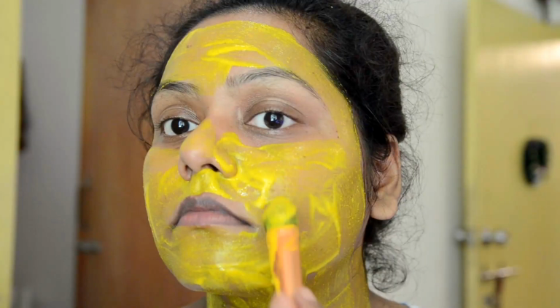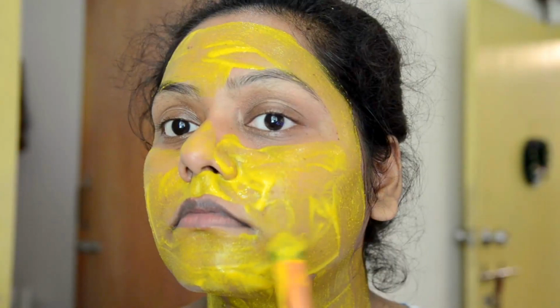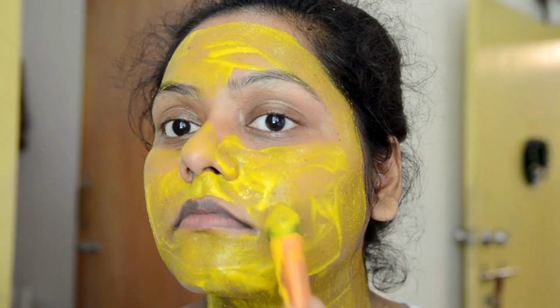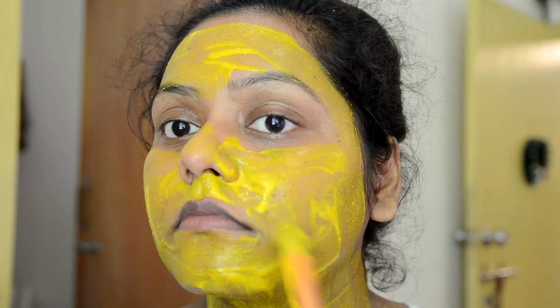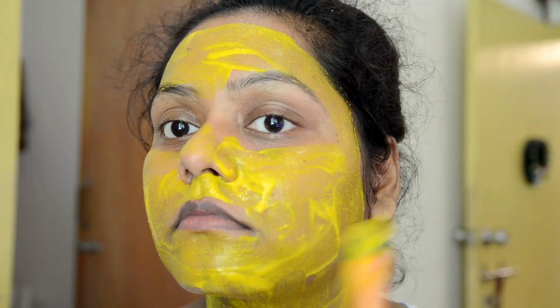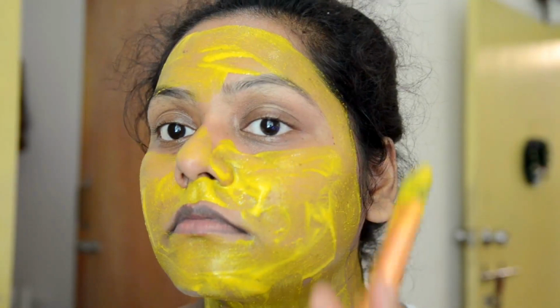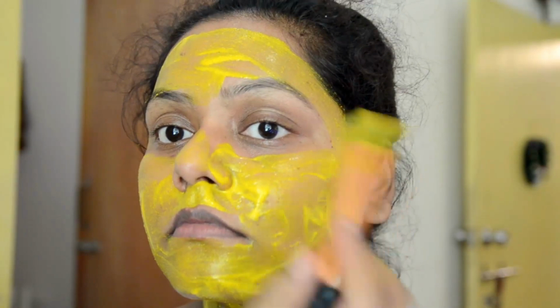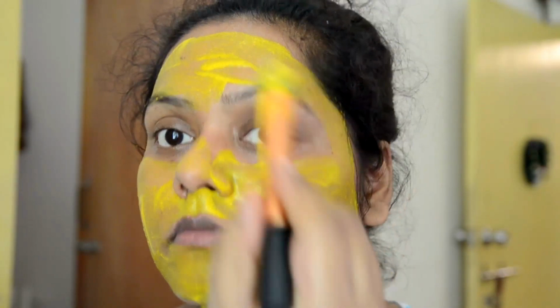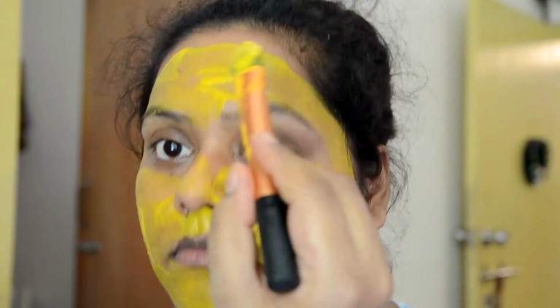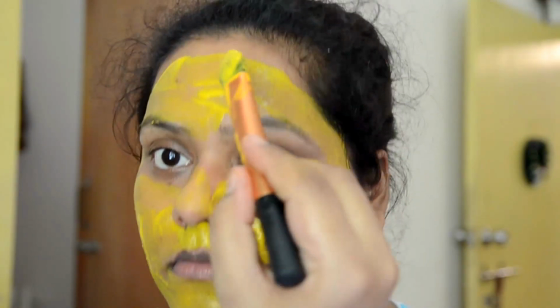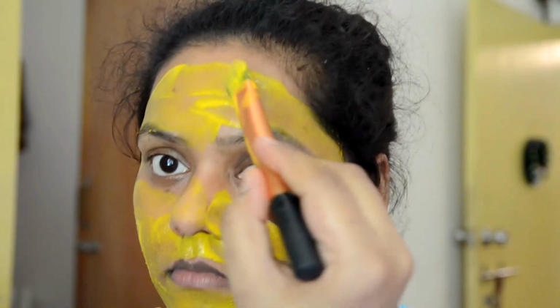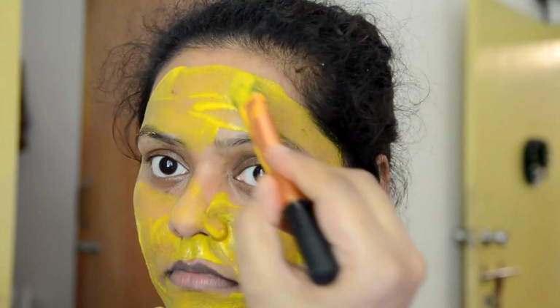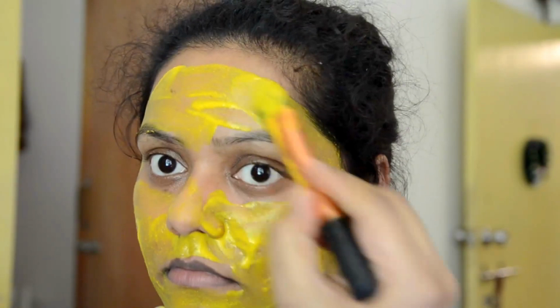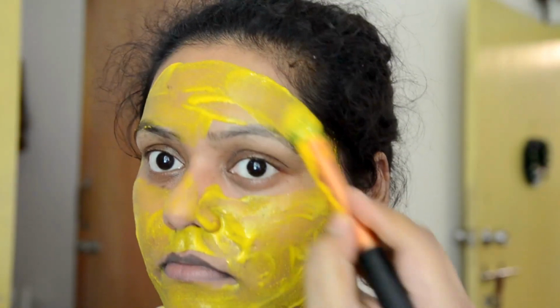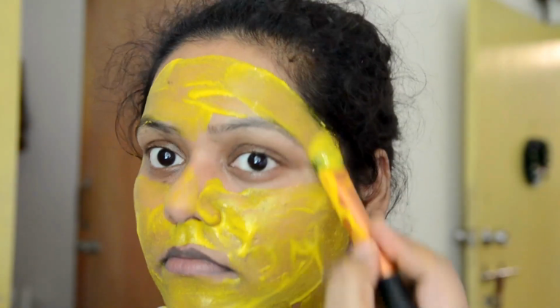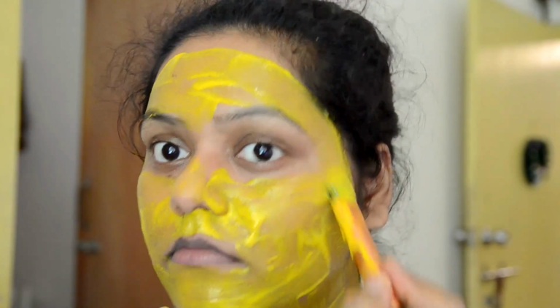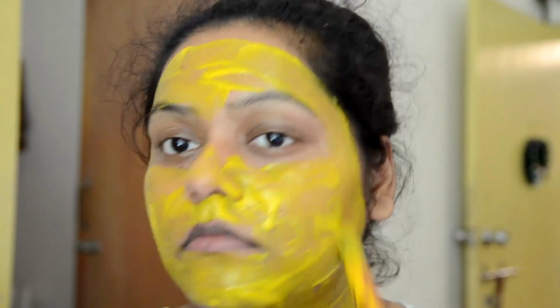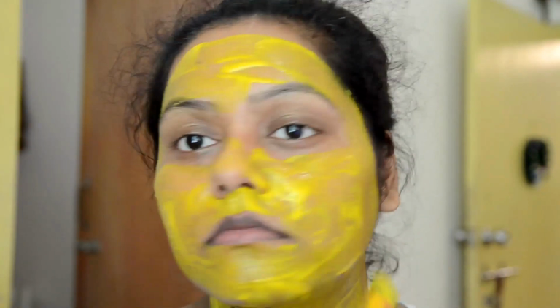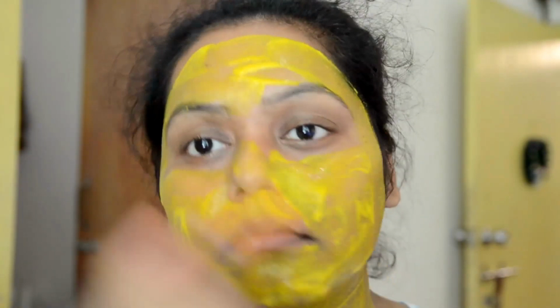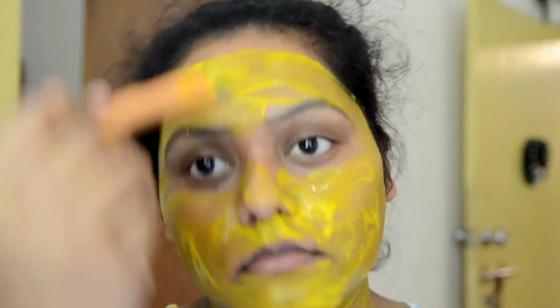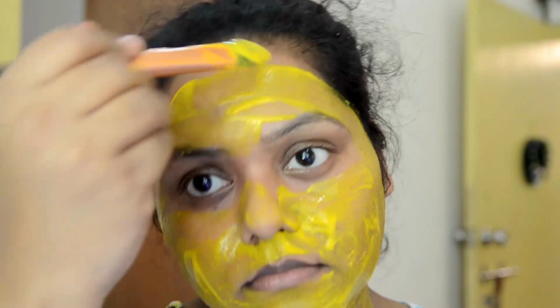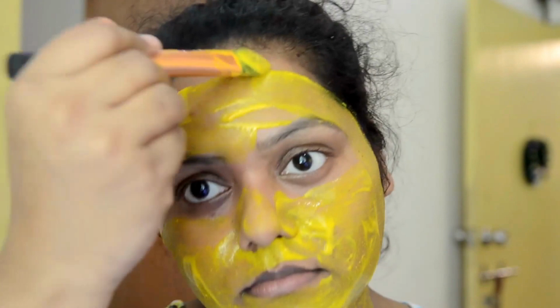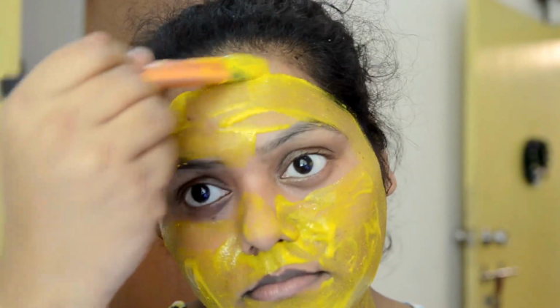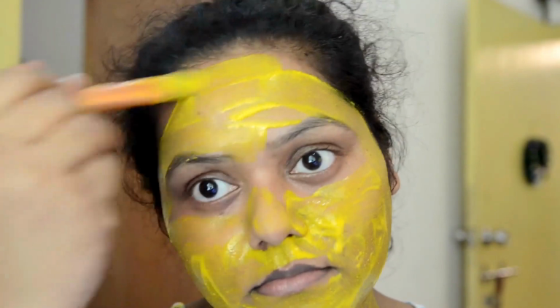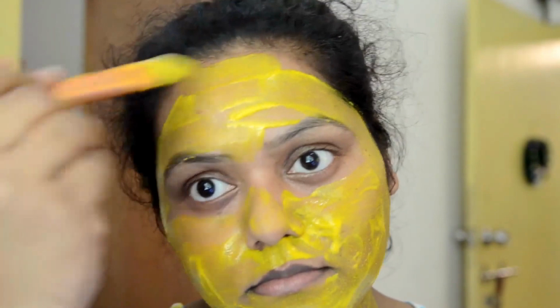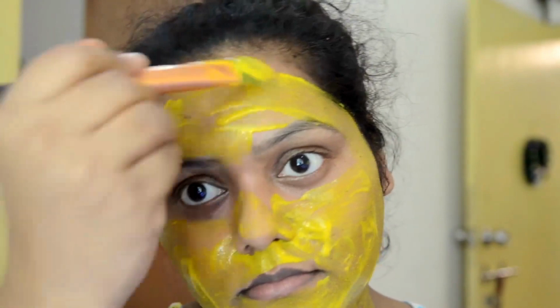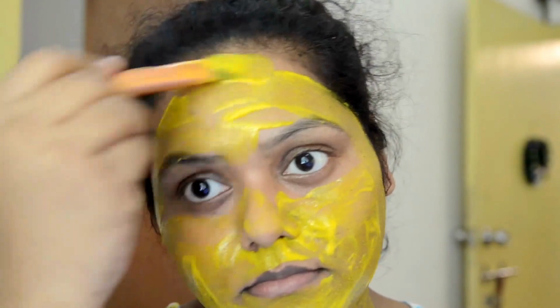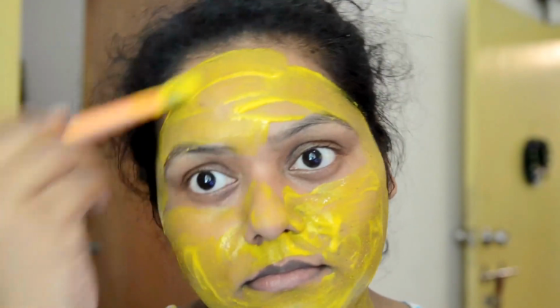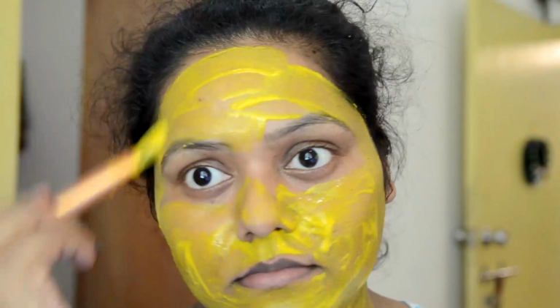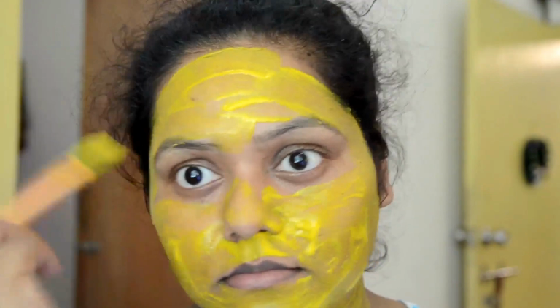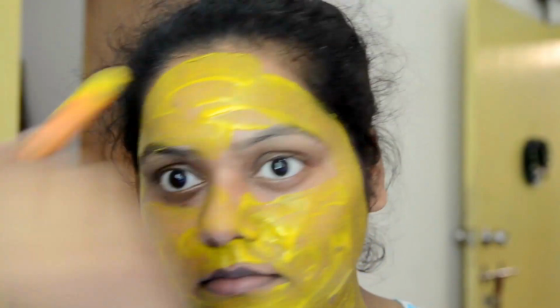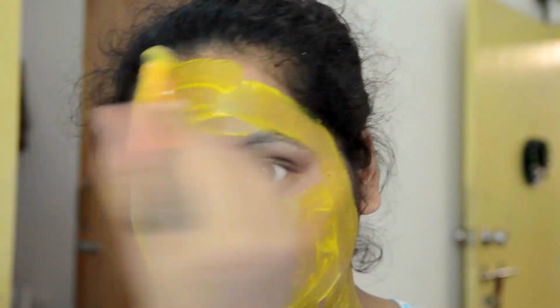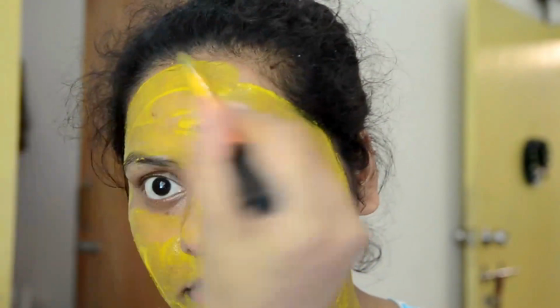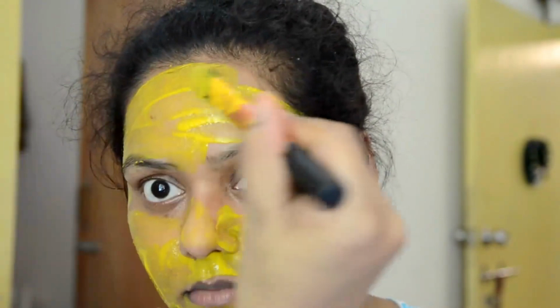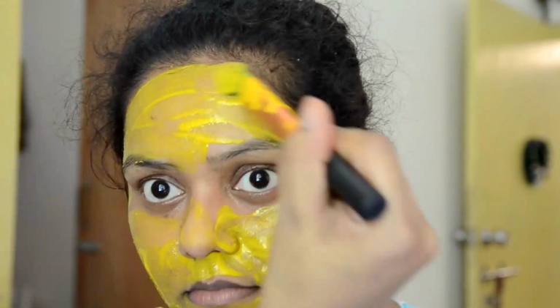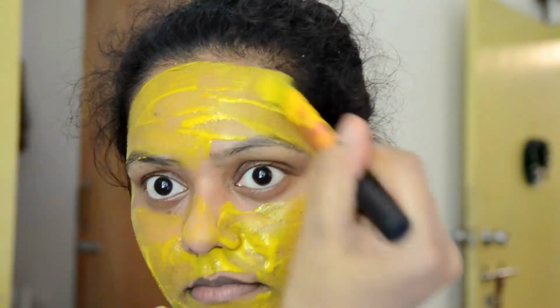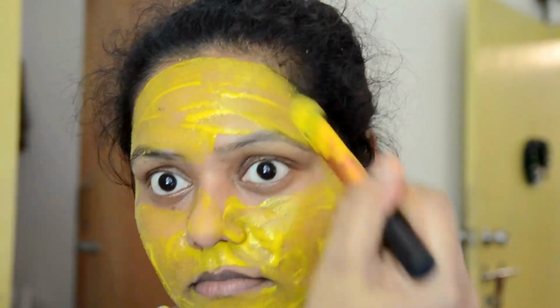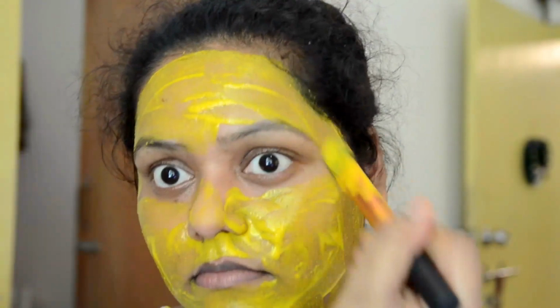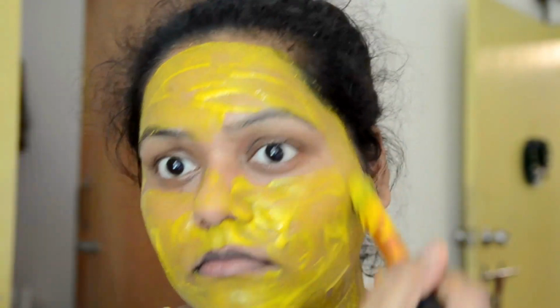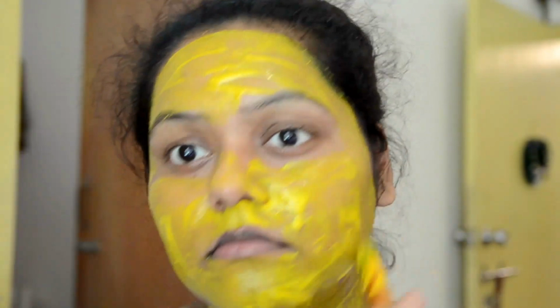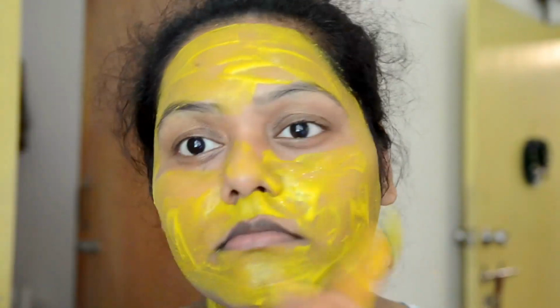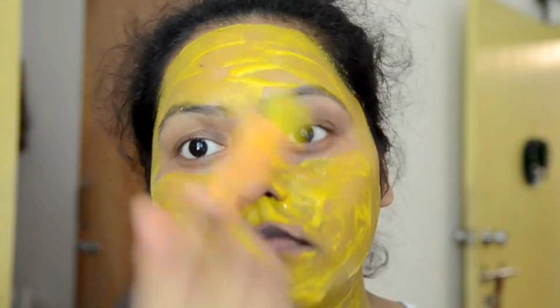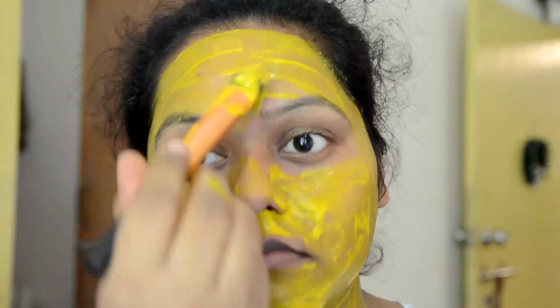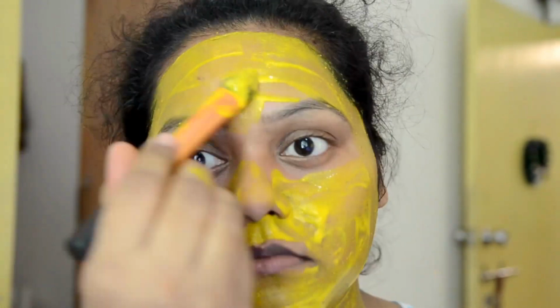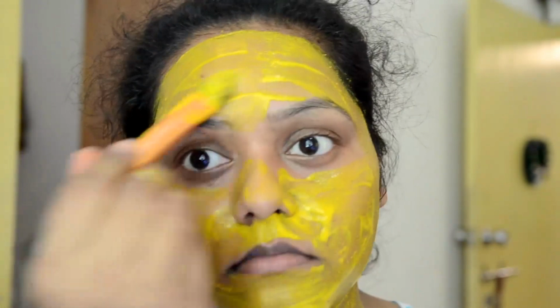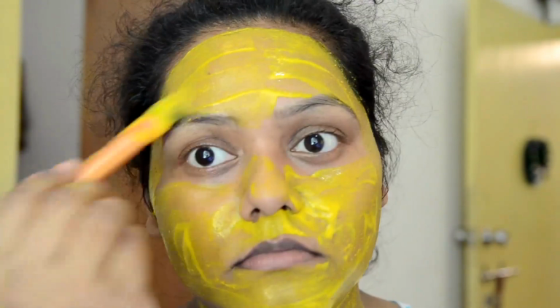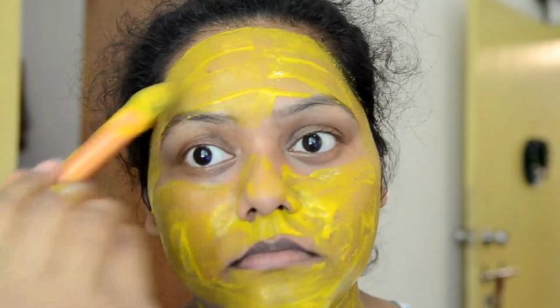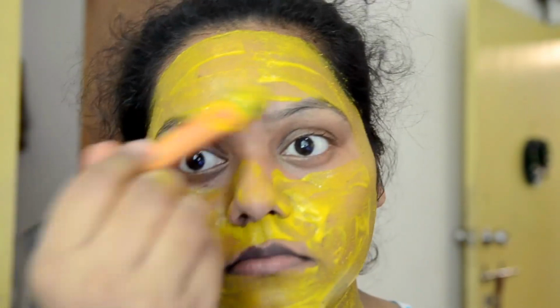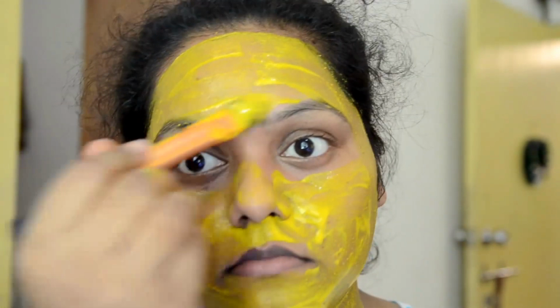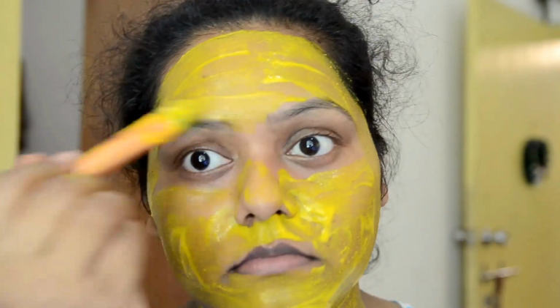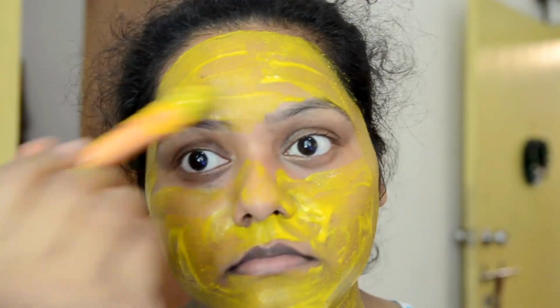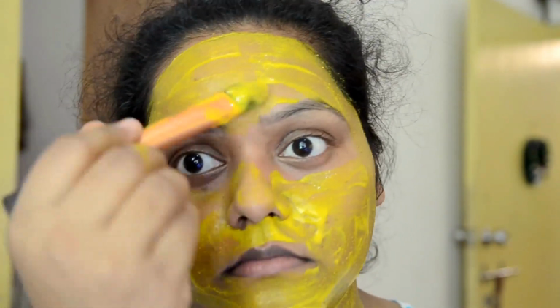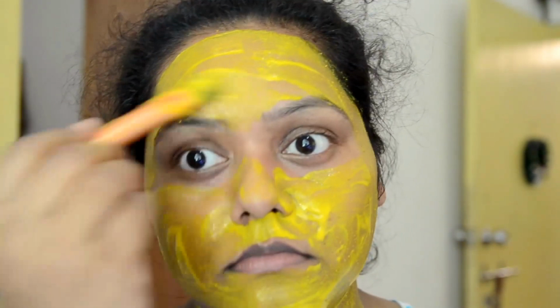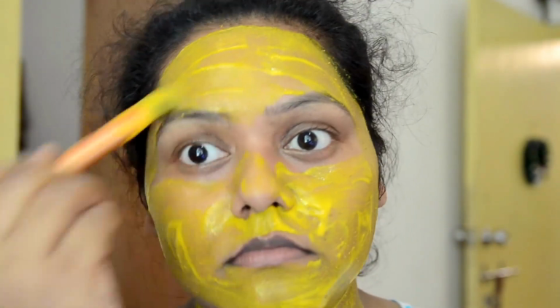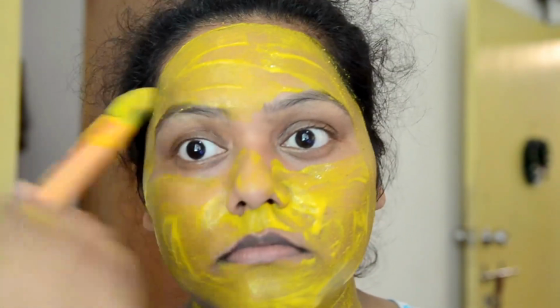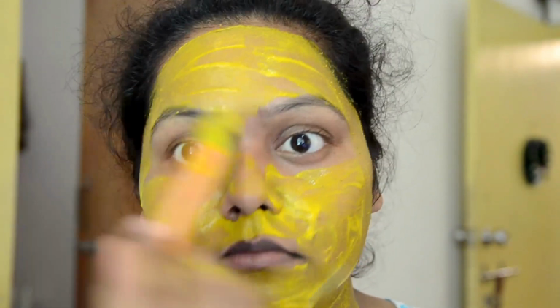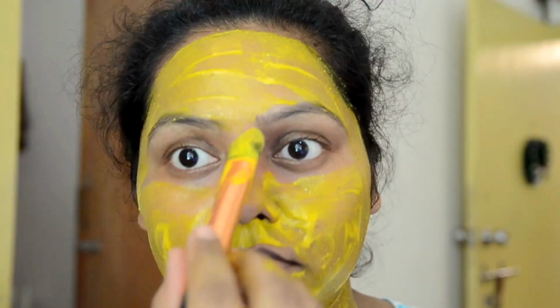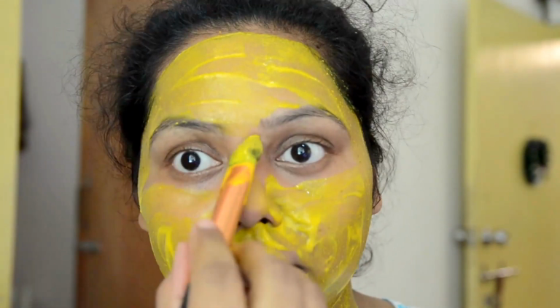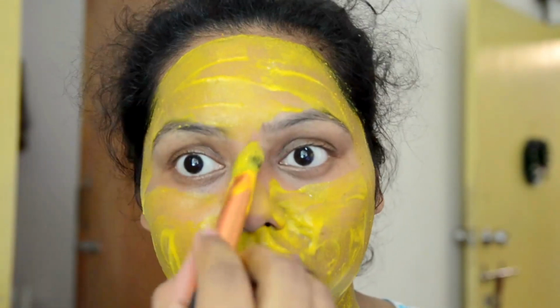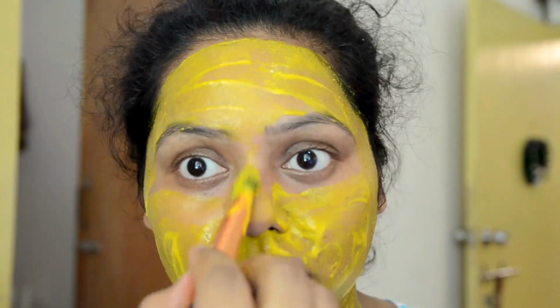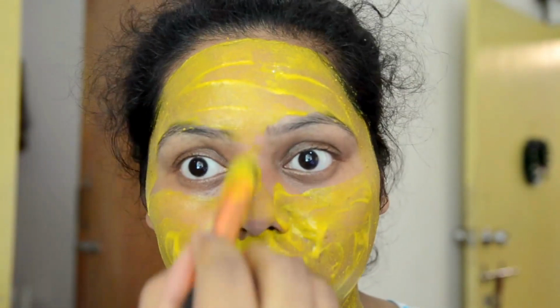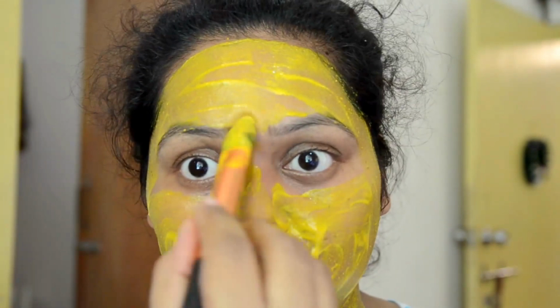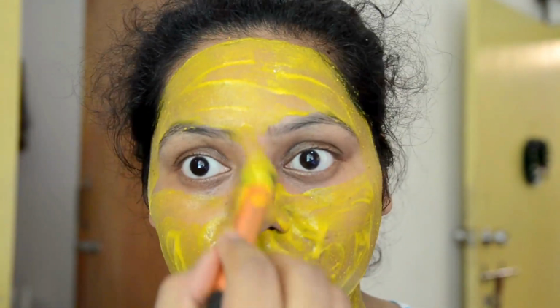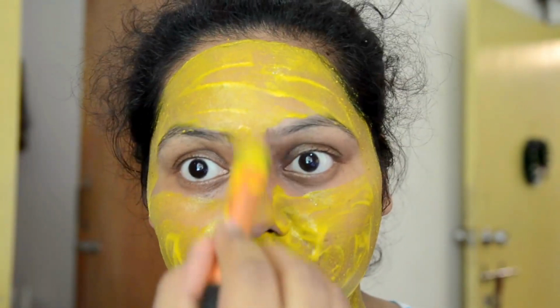Then we will apply this face pack on the full face. The face will look yellow. If you want, you can also put it on after a face wash.